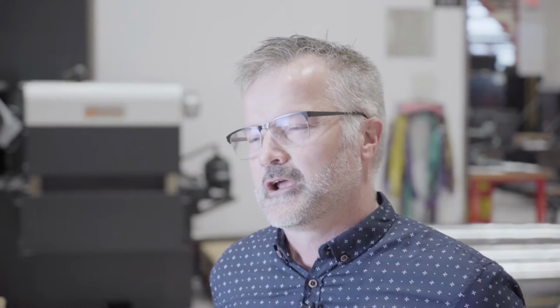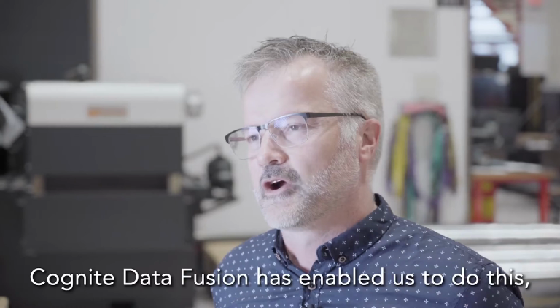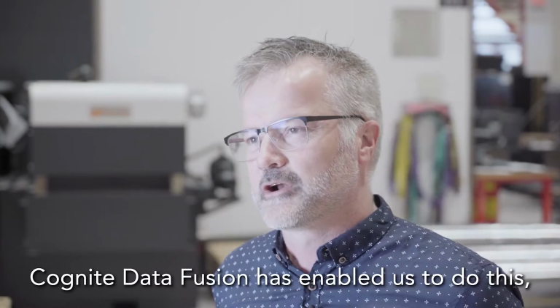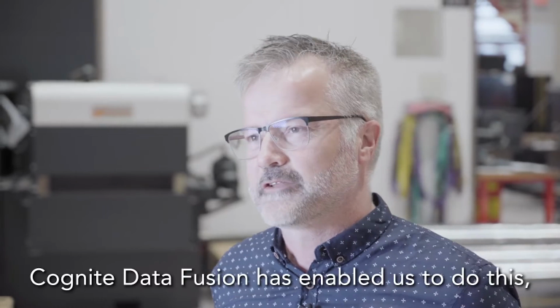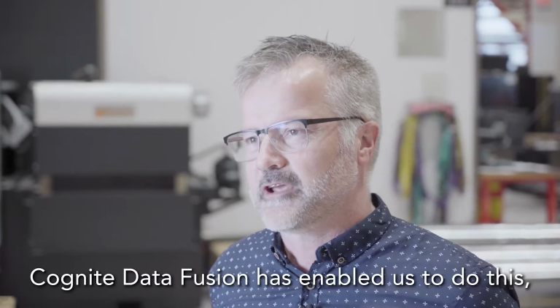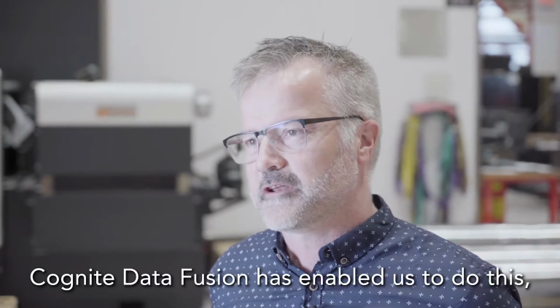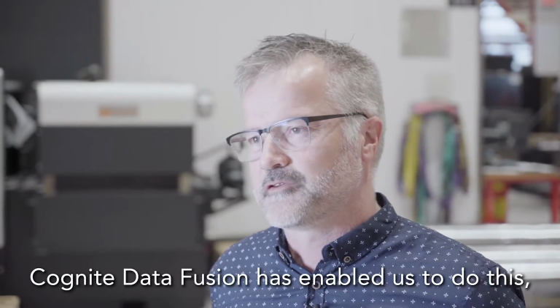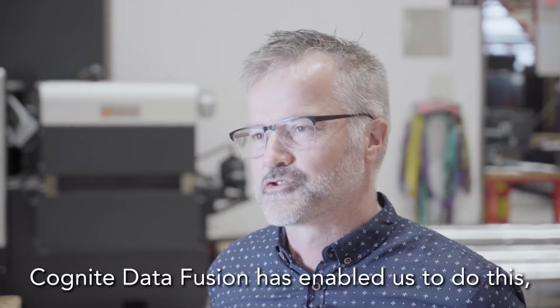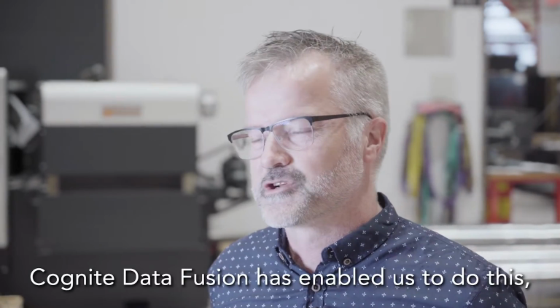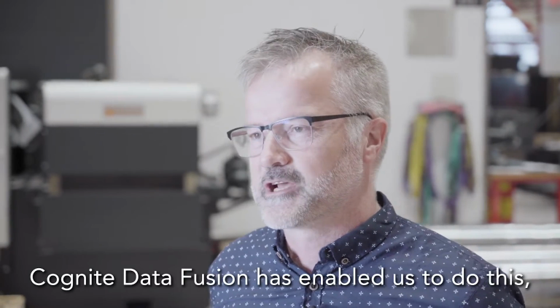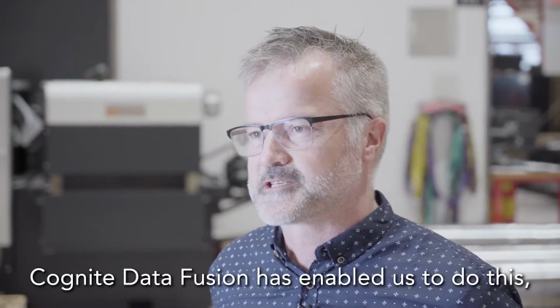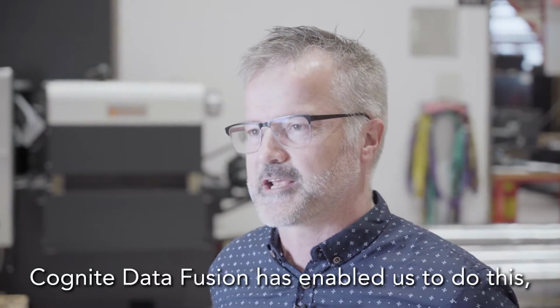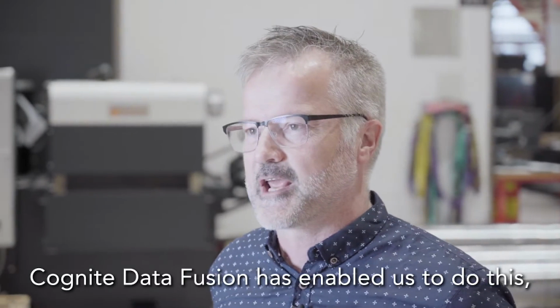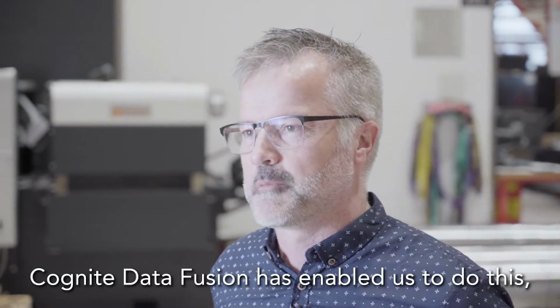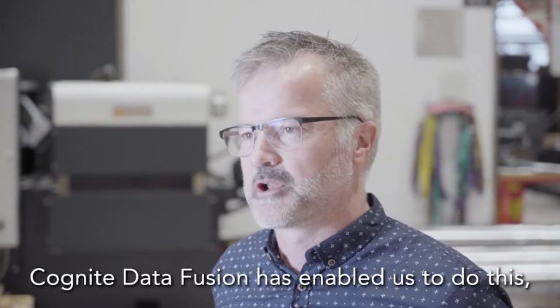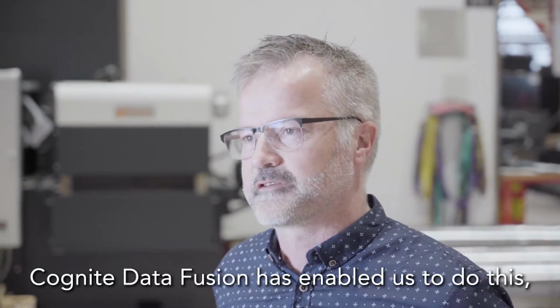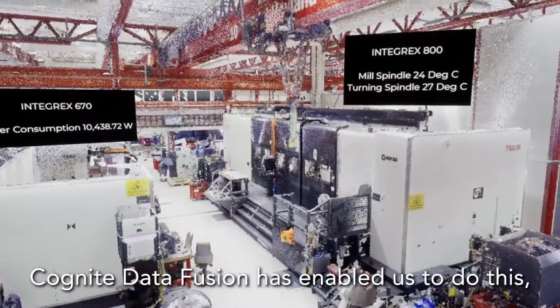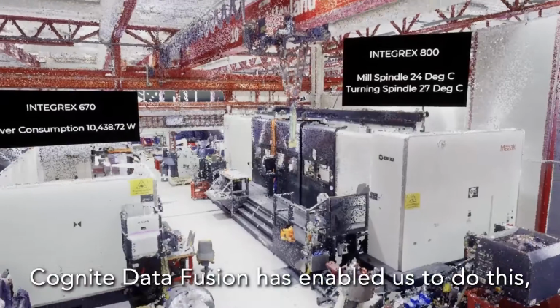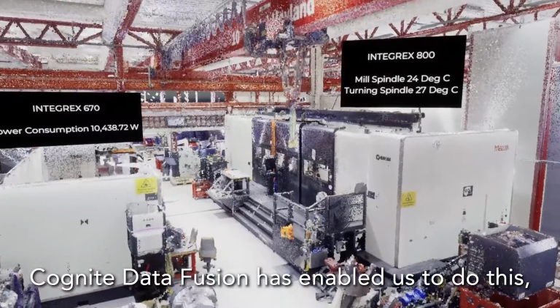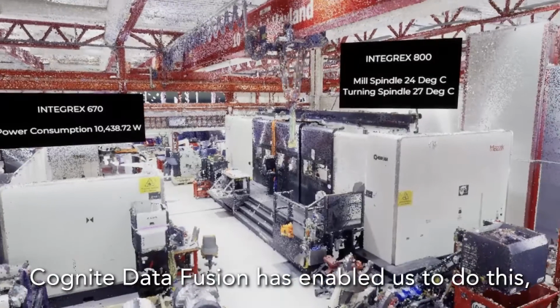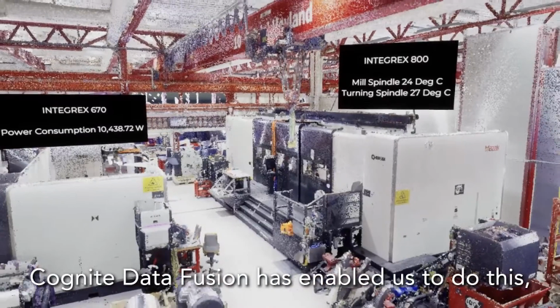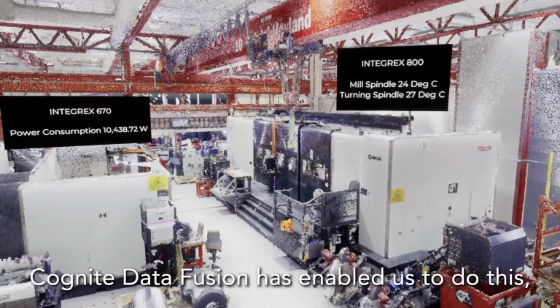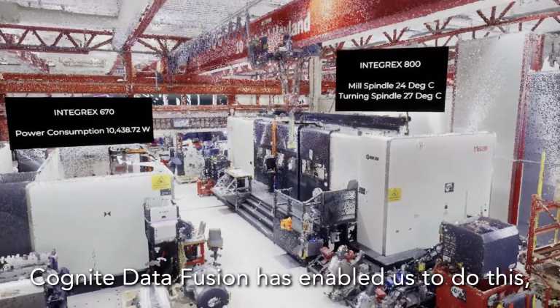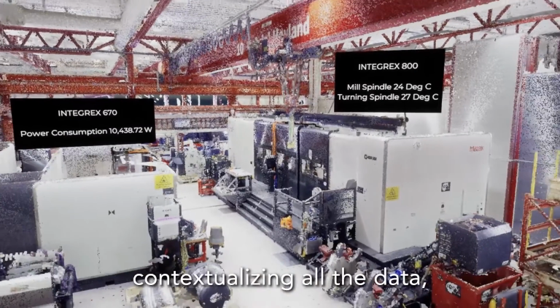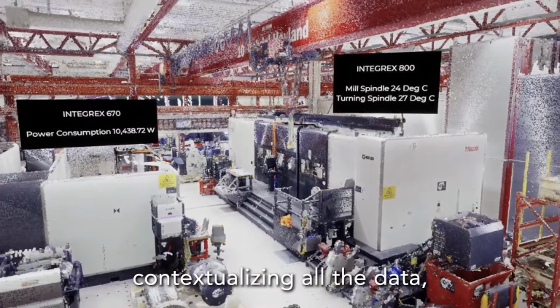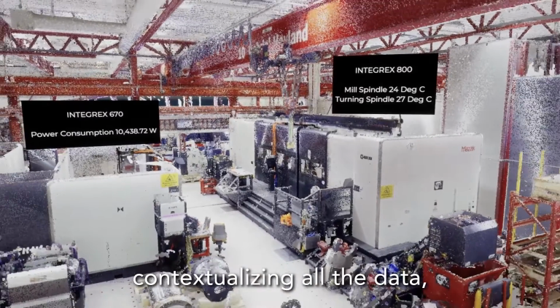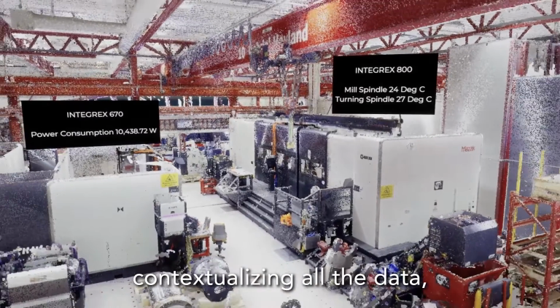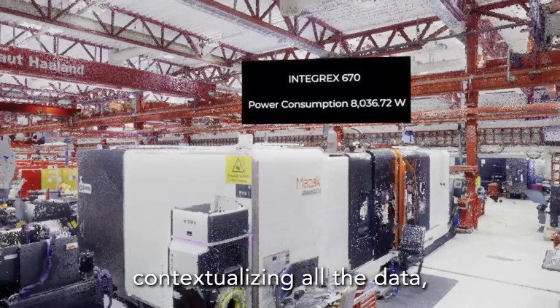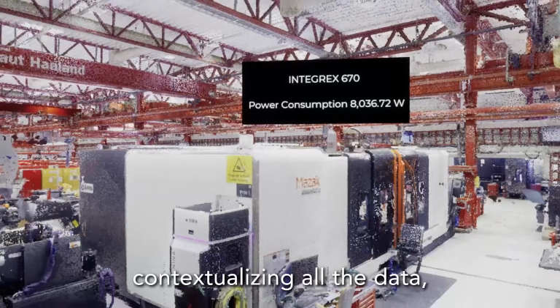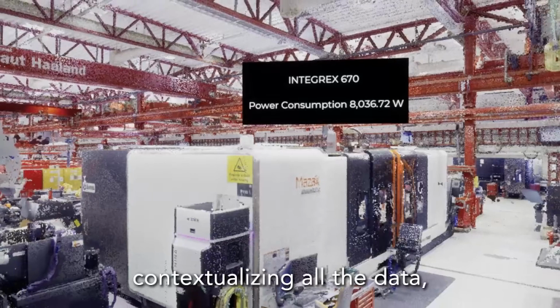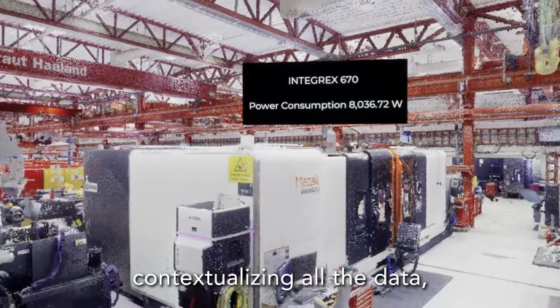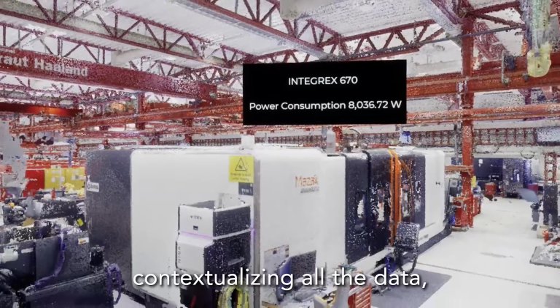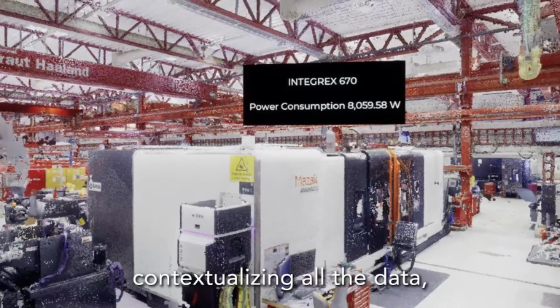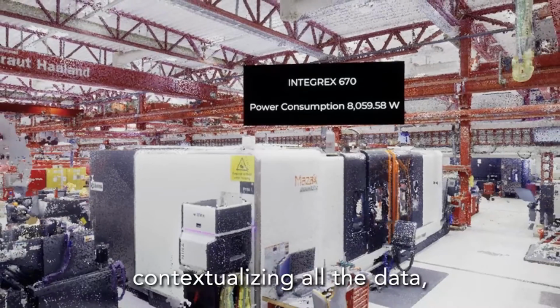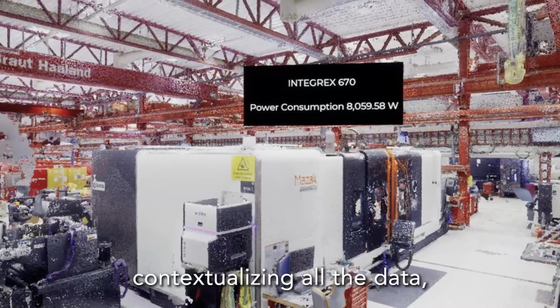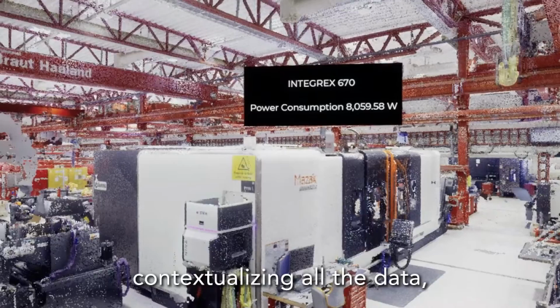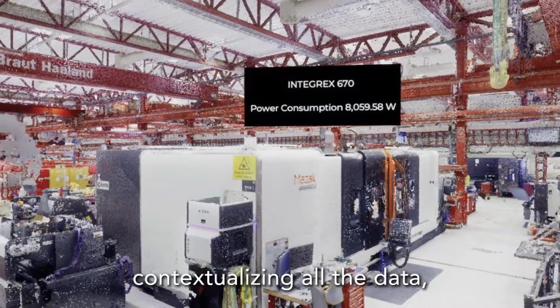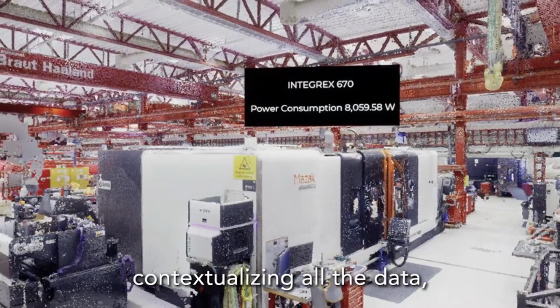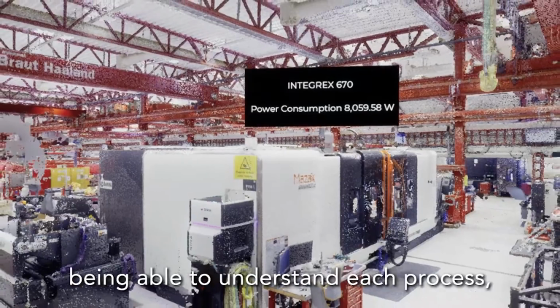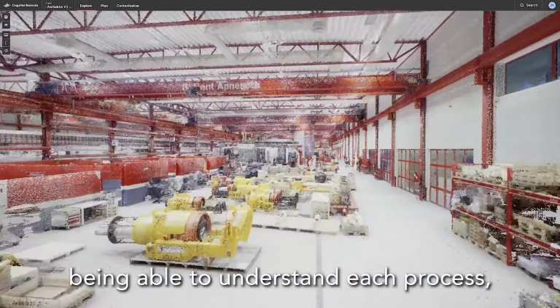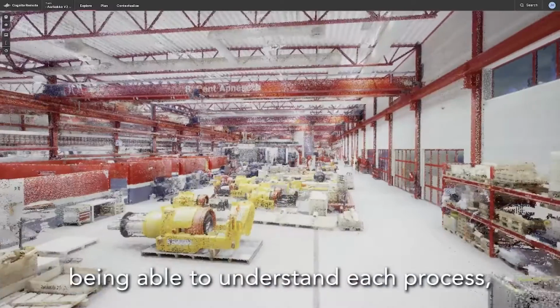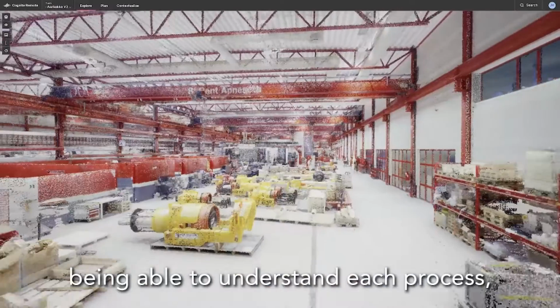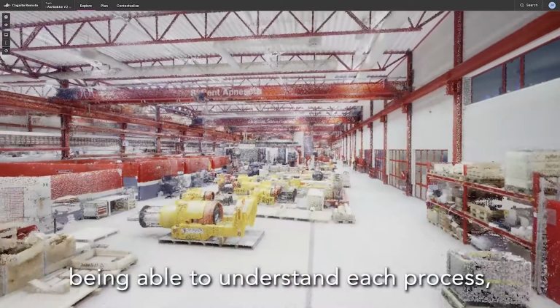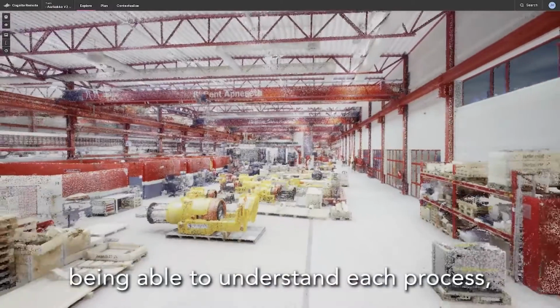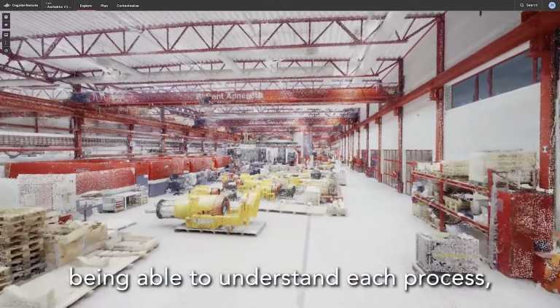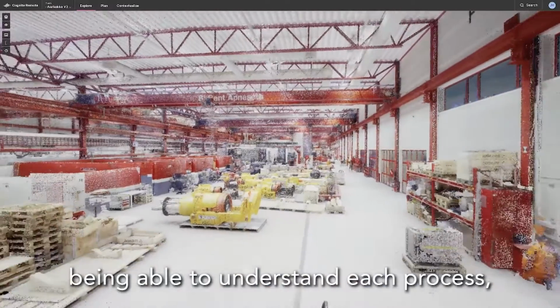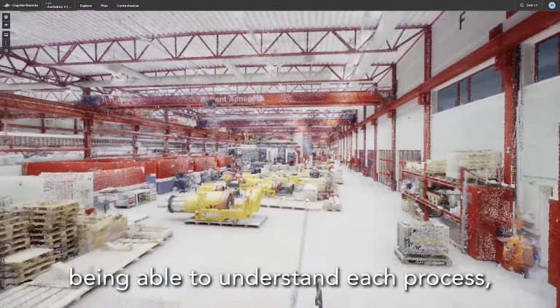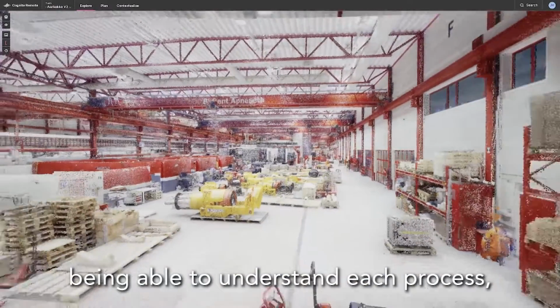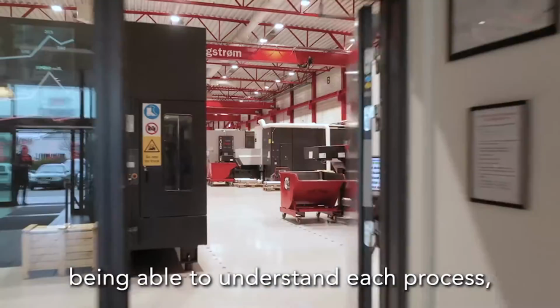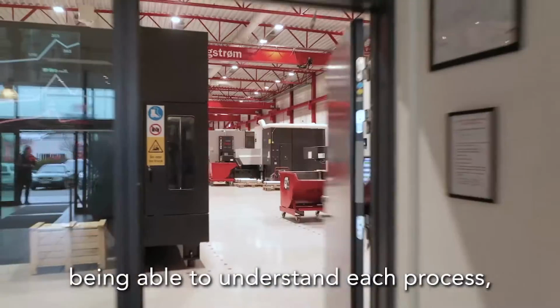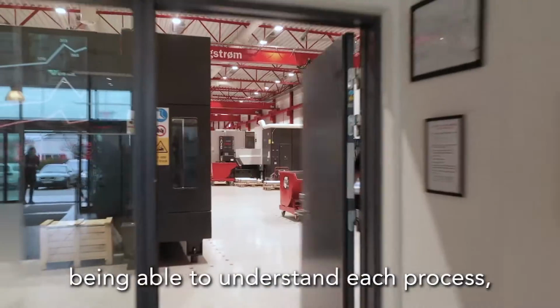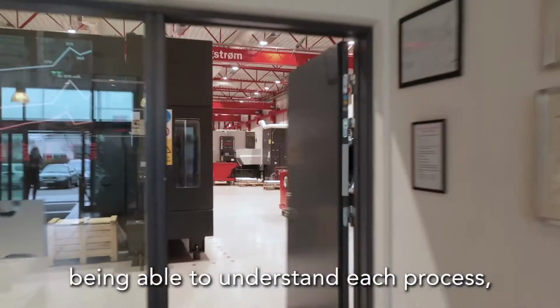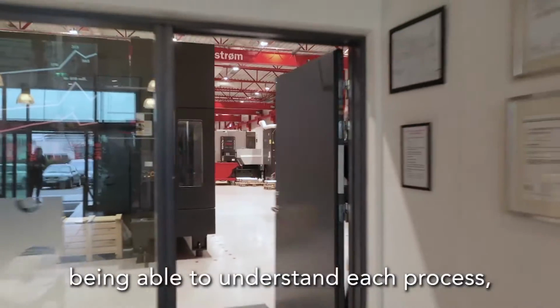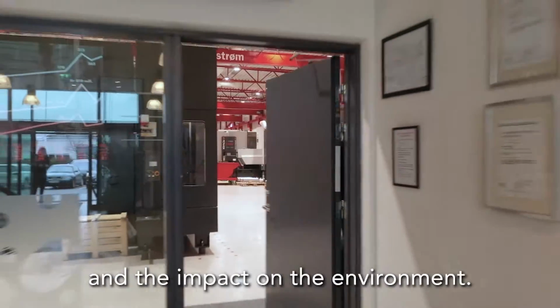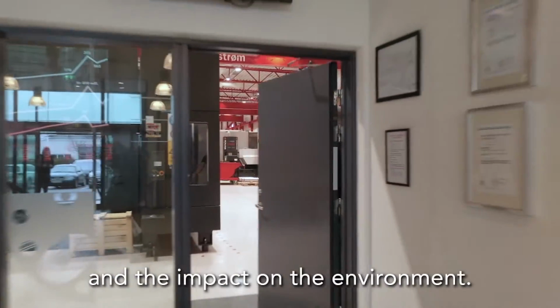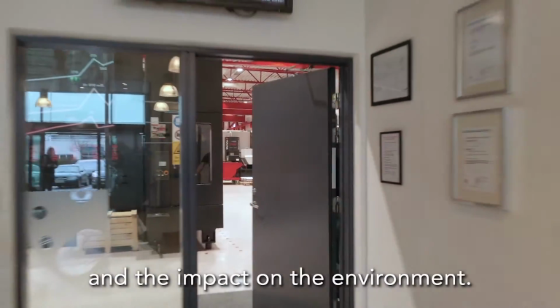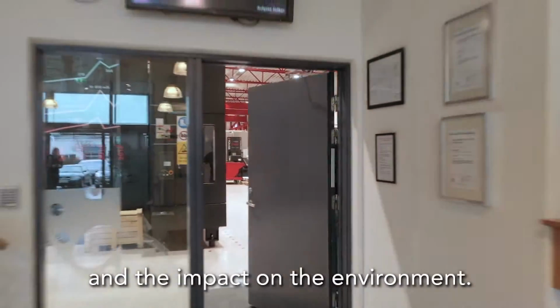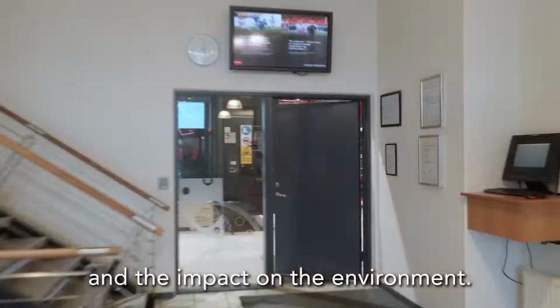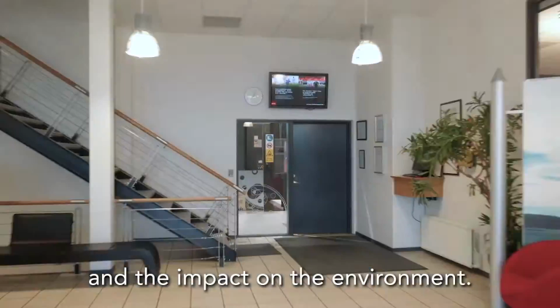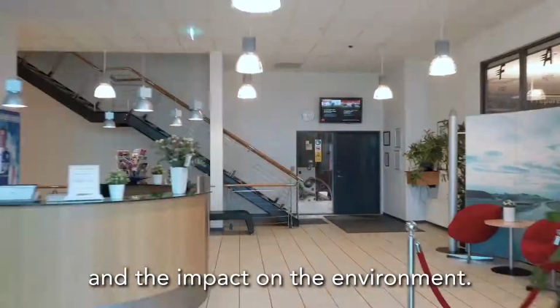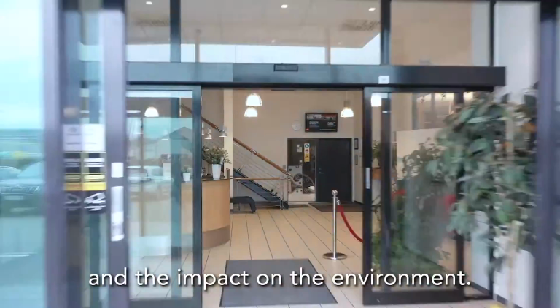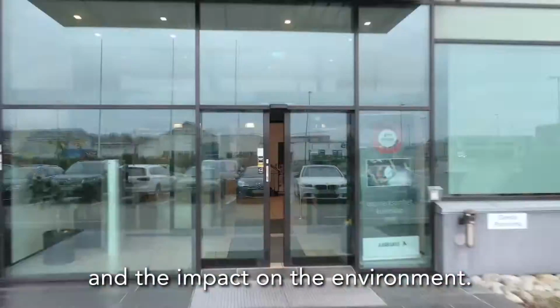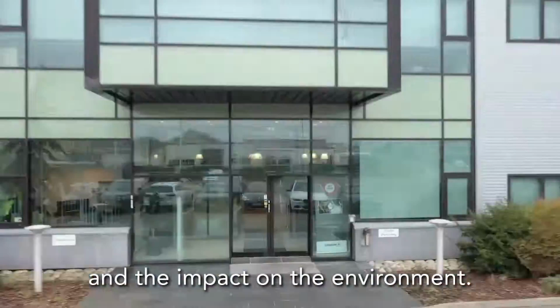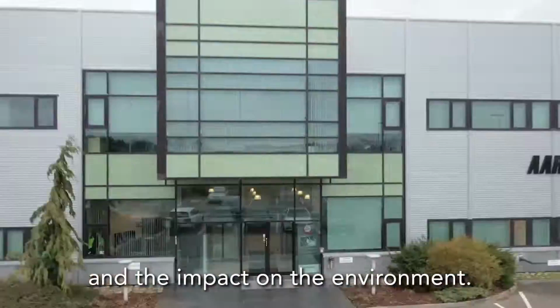Cognite Data Fusion has enabled us to do this, contextualizing all the data, being able to understand each process and the impact on the environment.